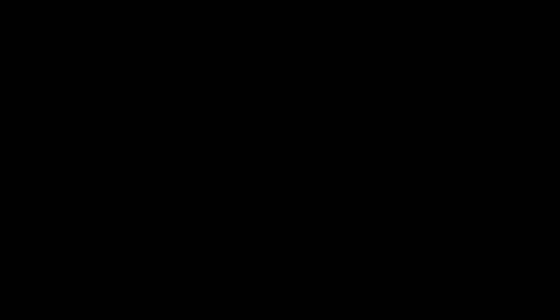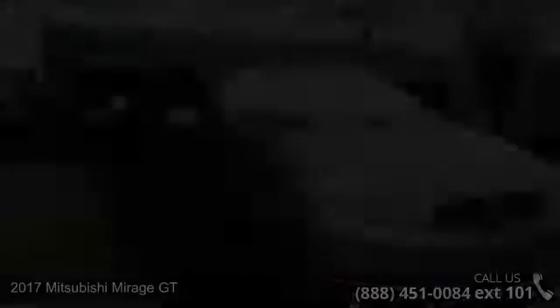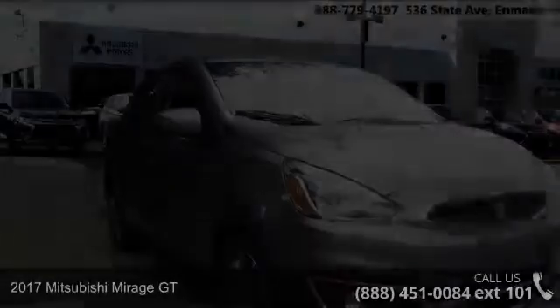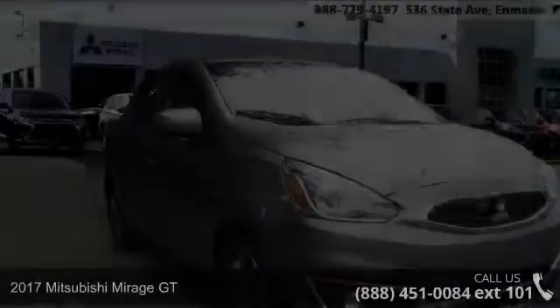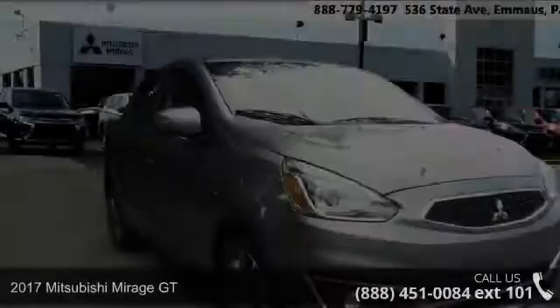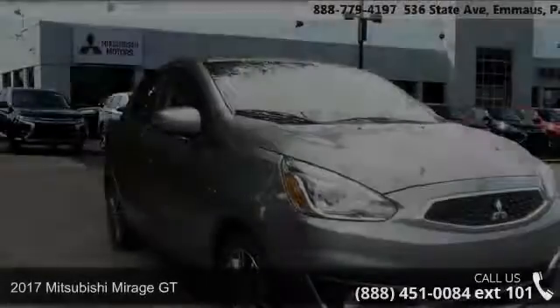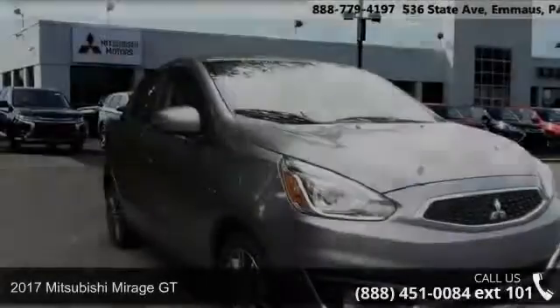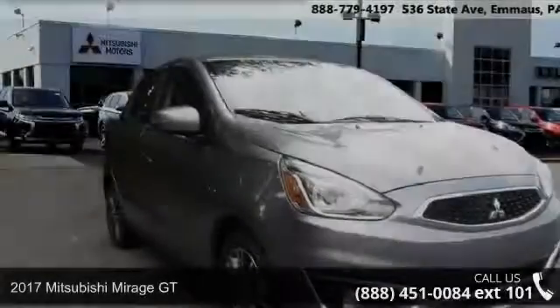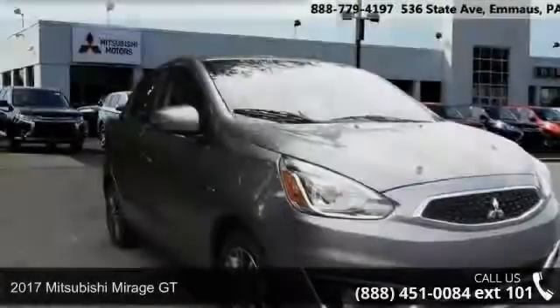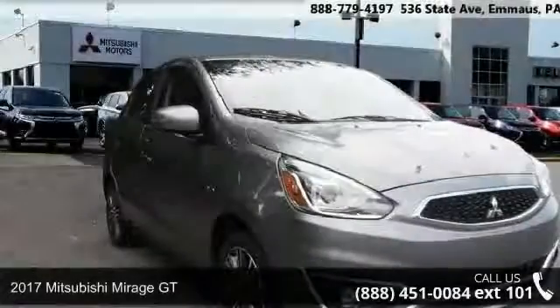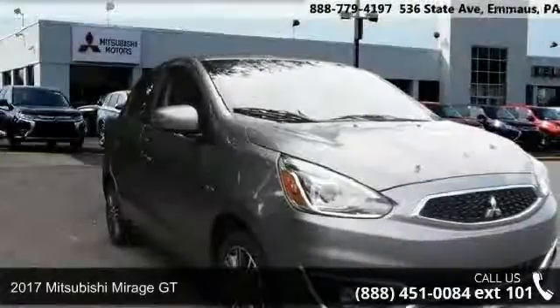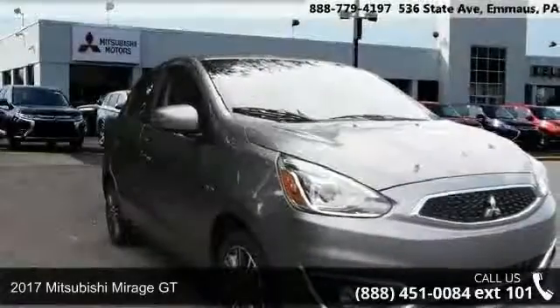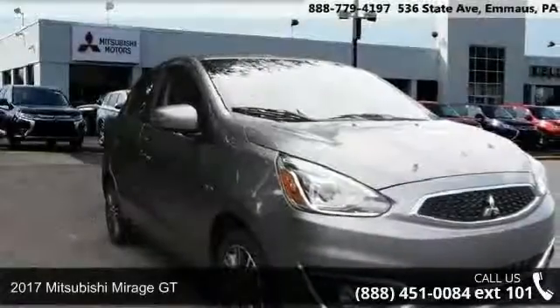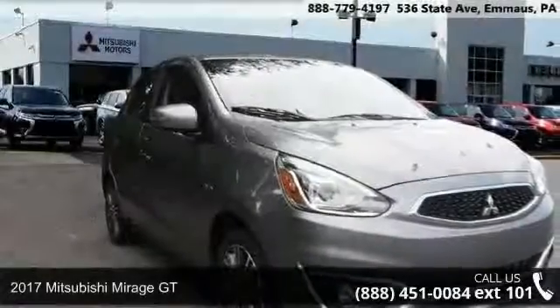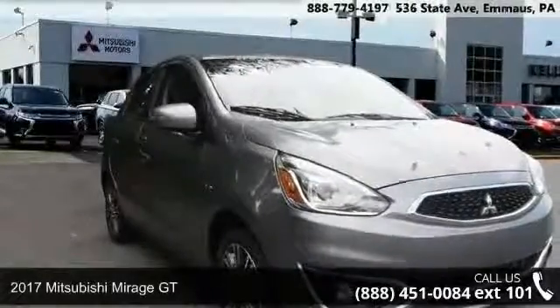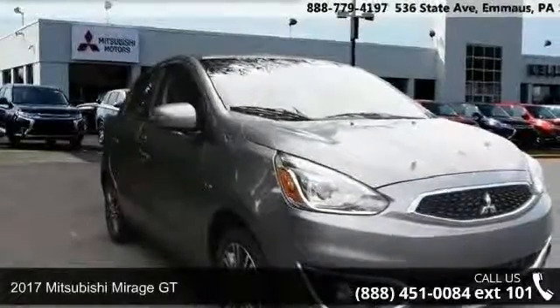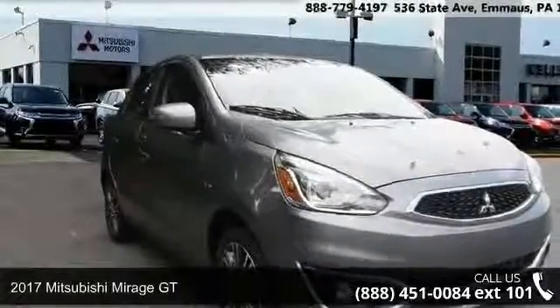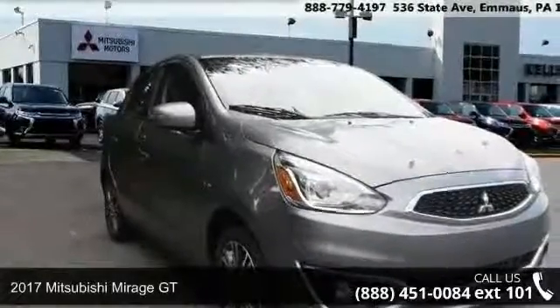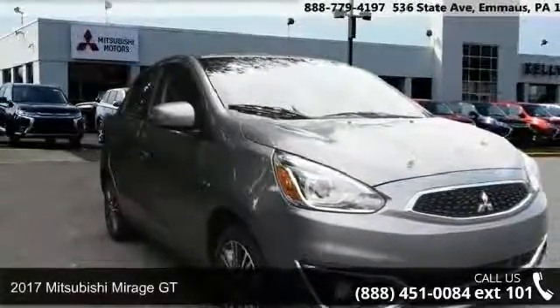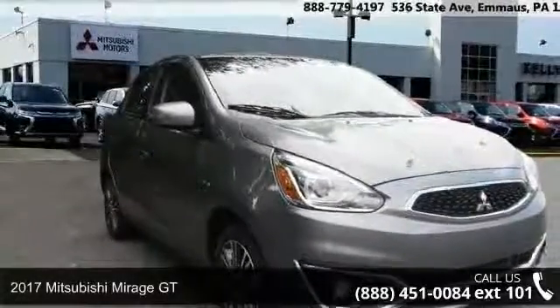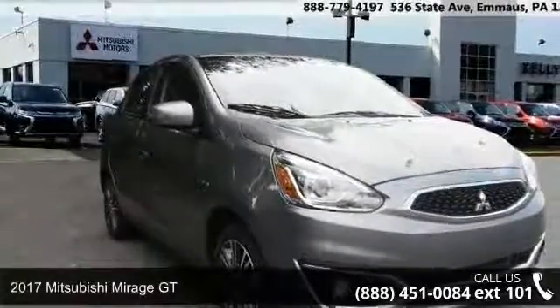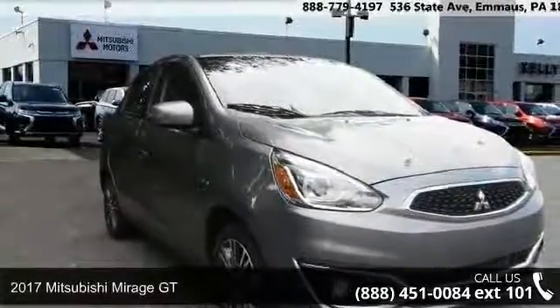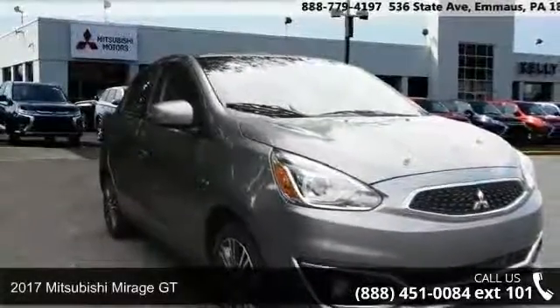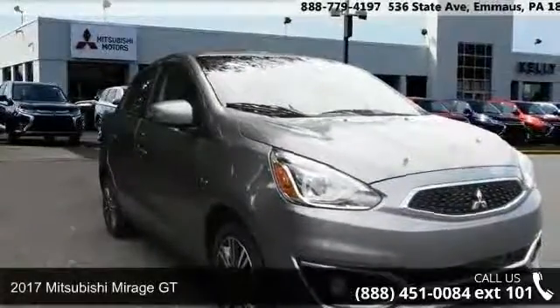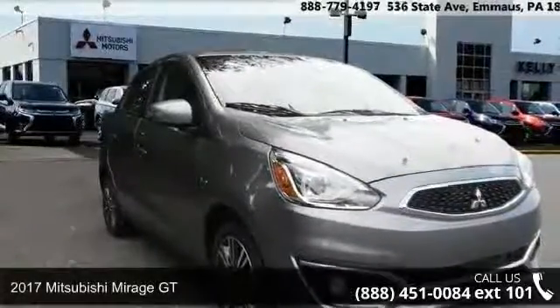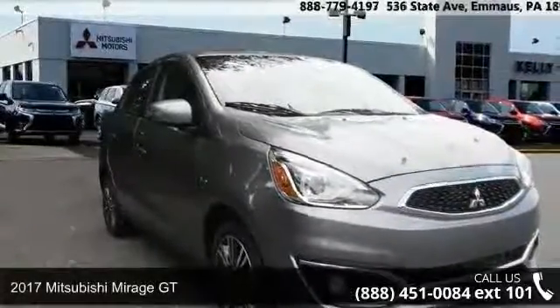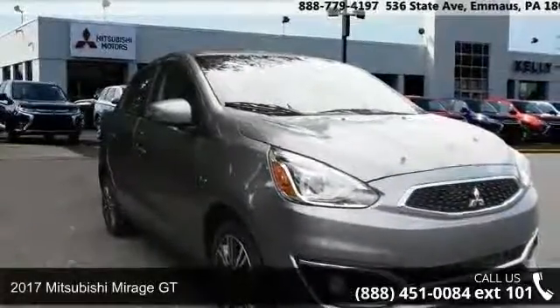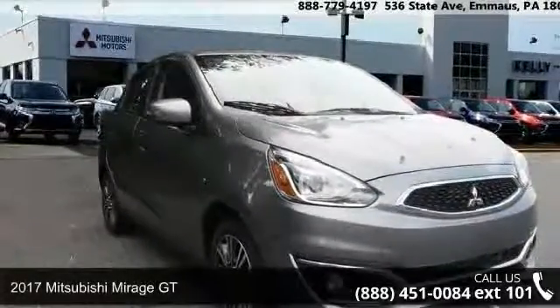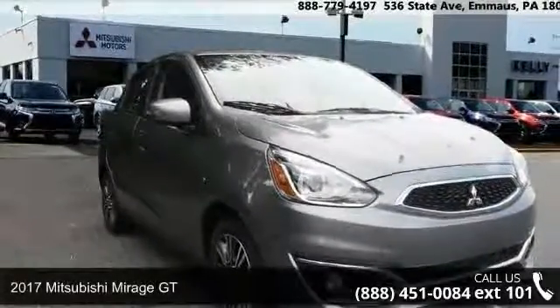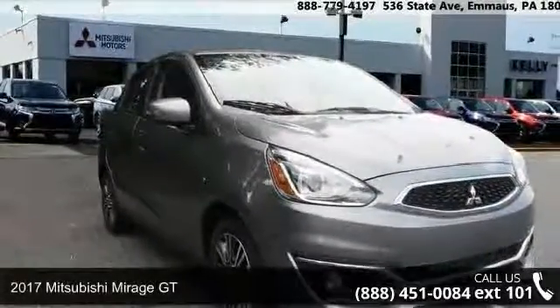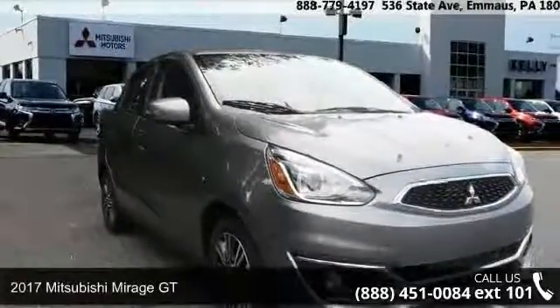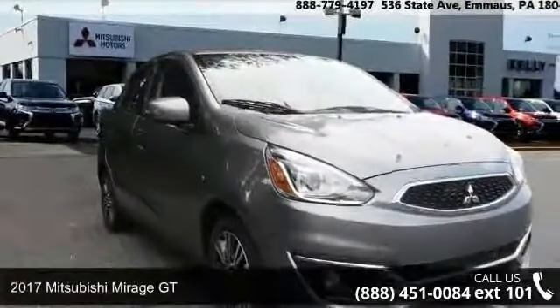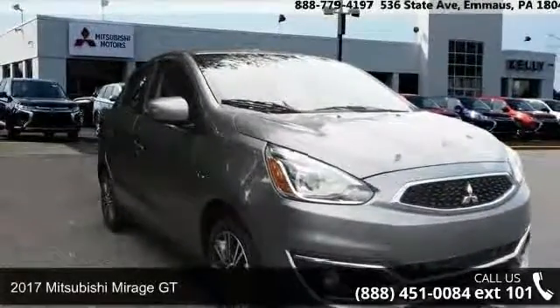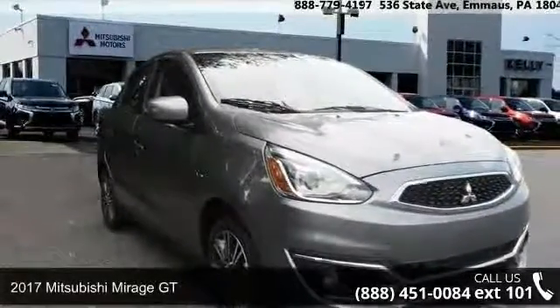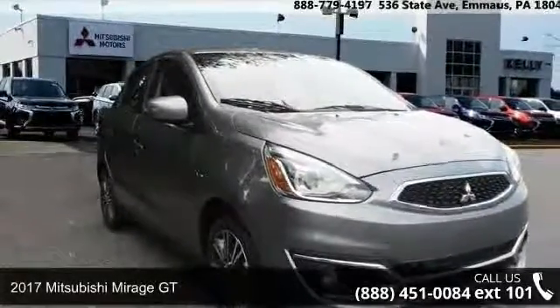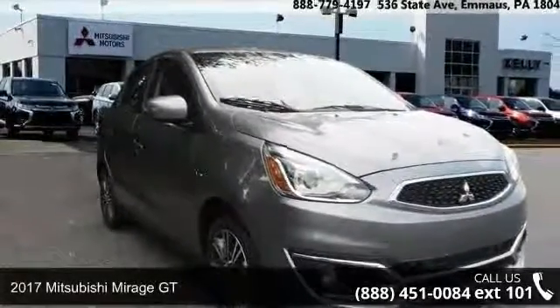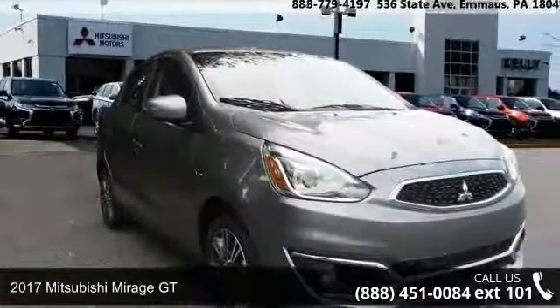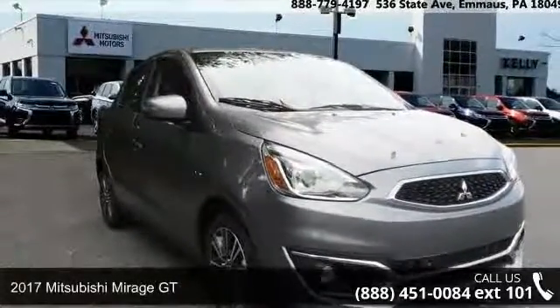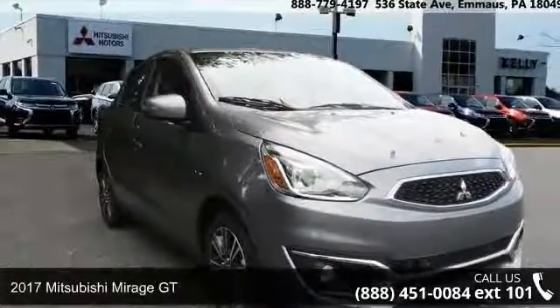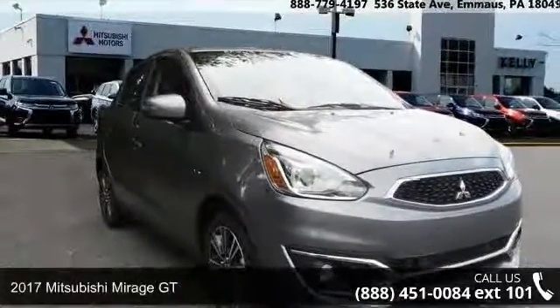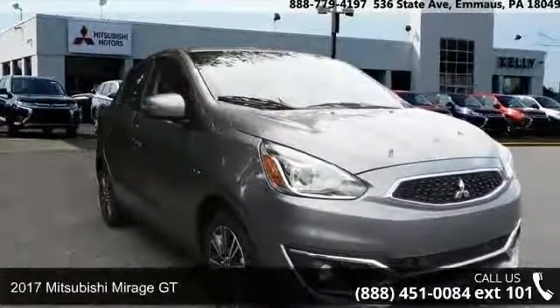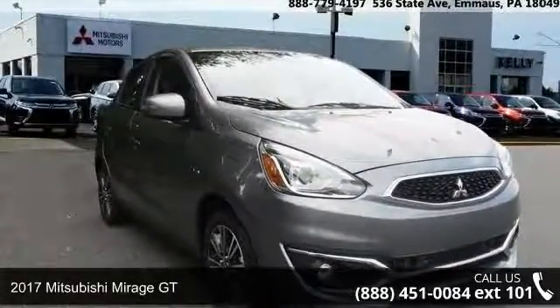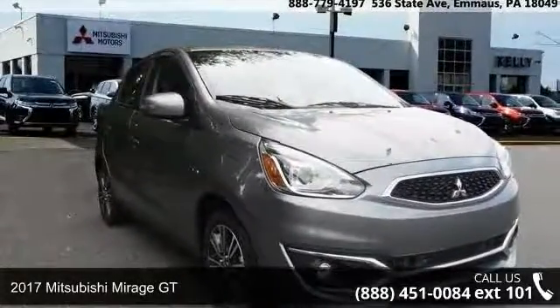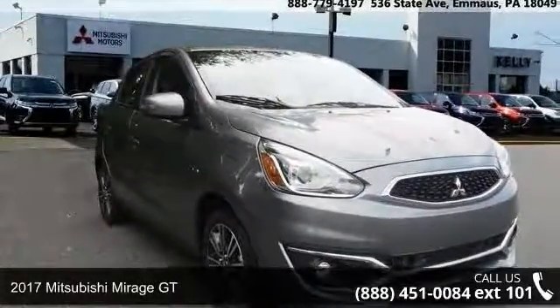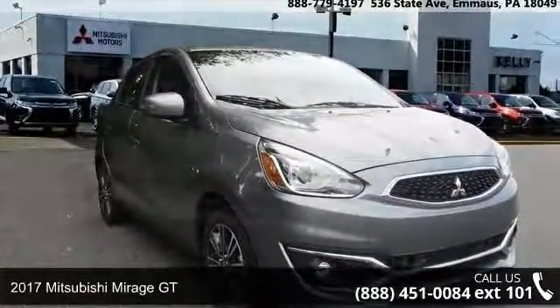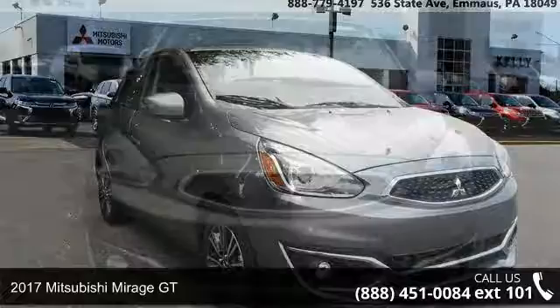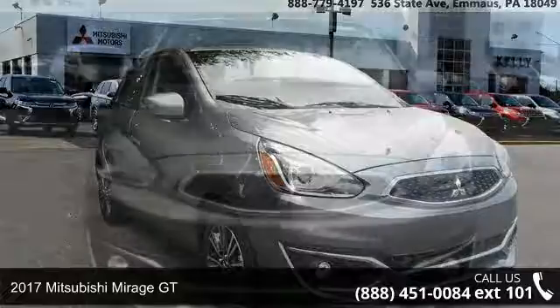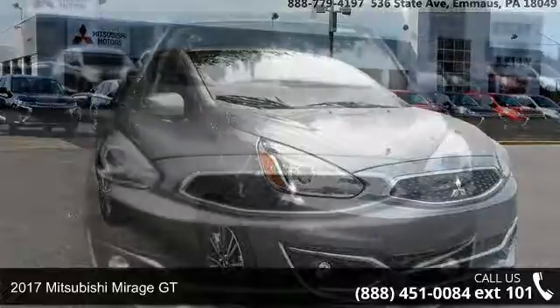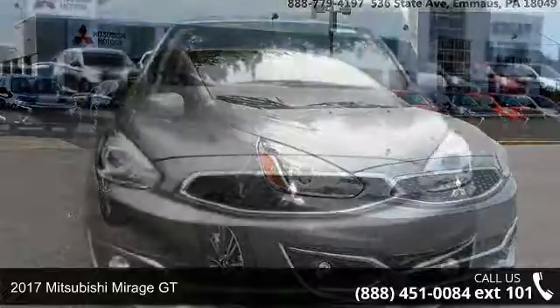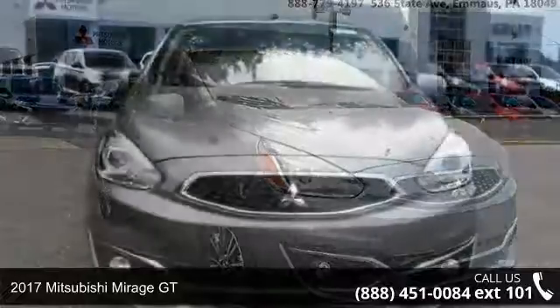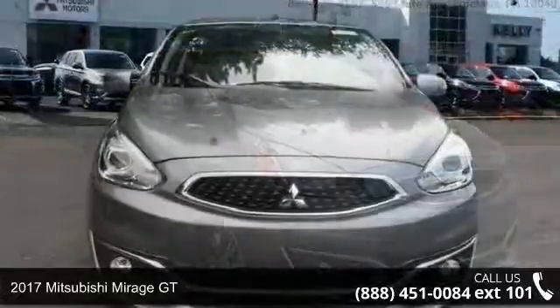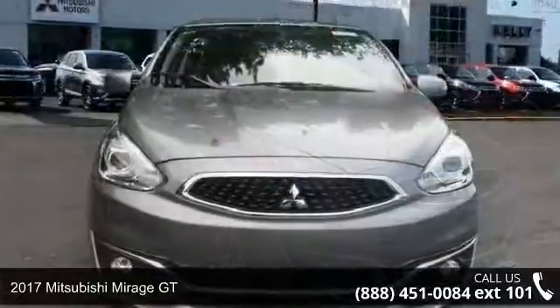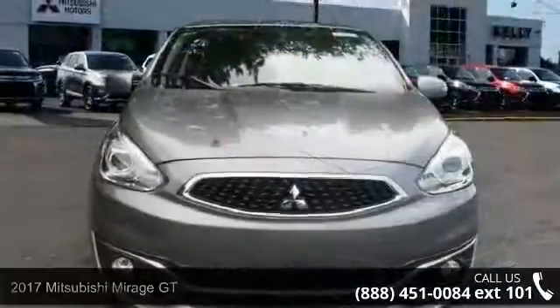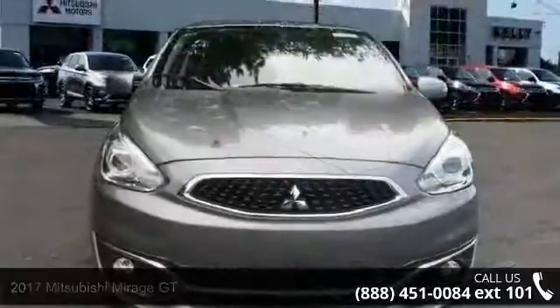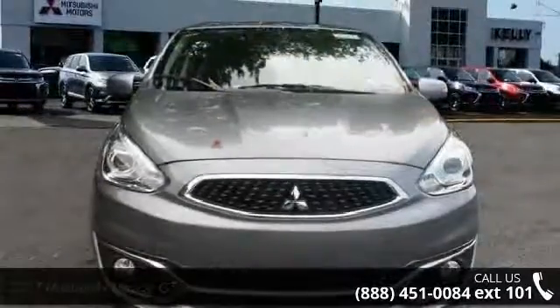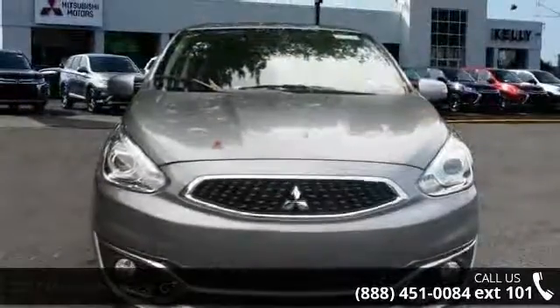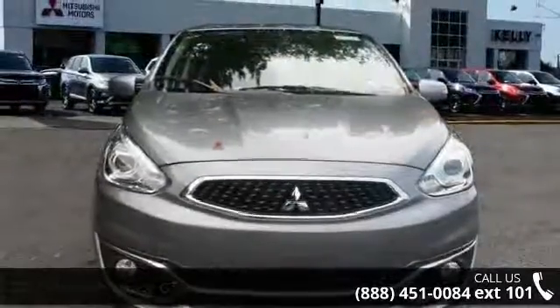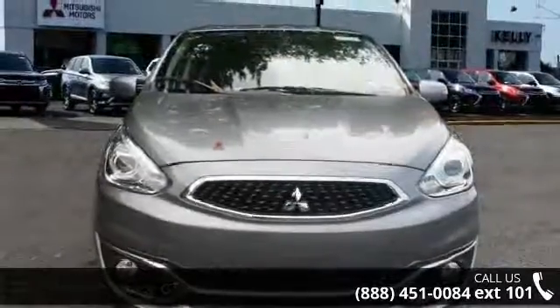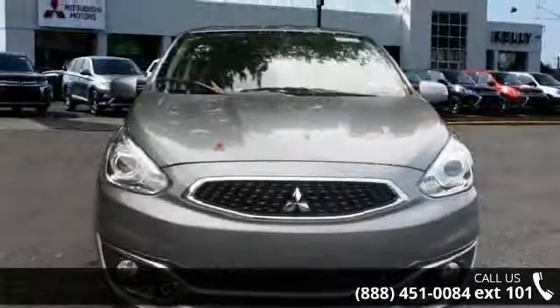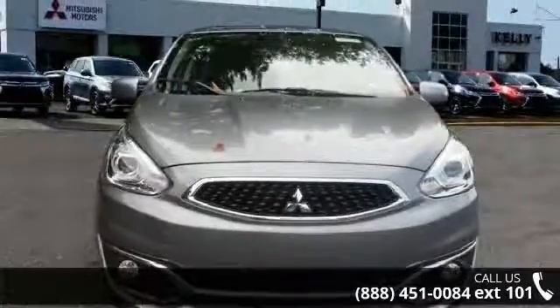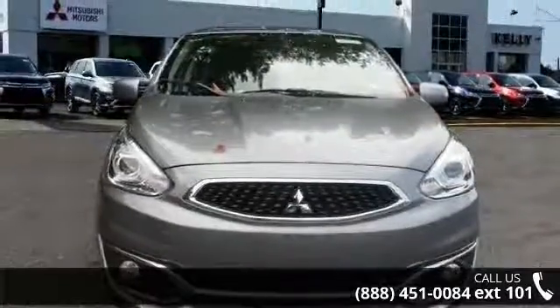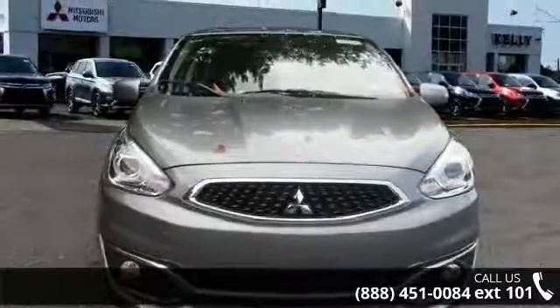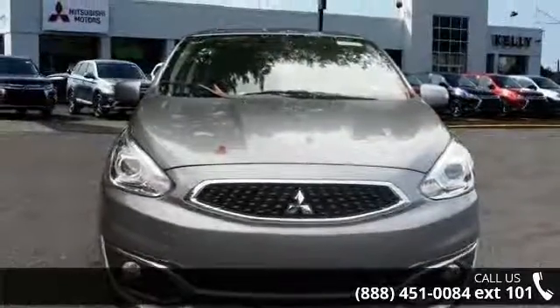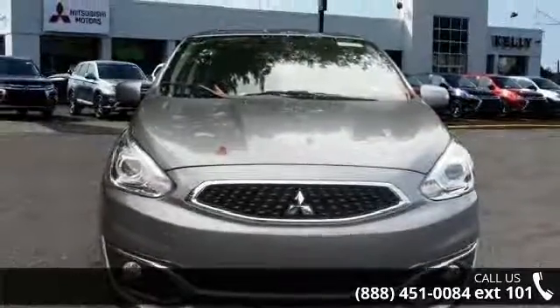Arrive in style with this 2017 Mitsubishi Mirage GT. This may be the set of wheels you've been looking for.